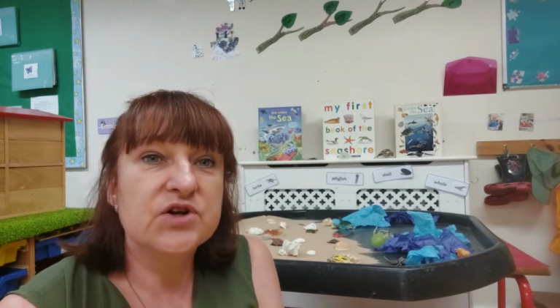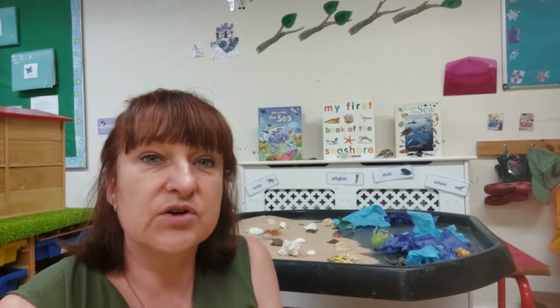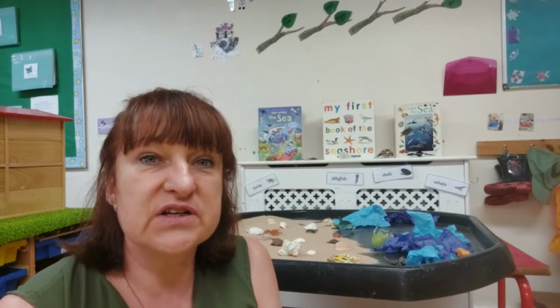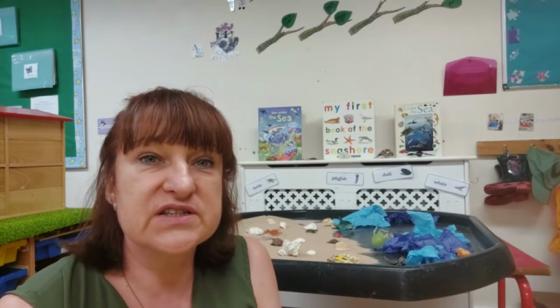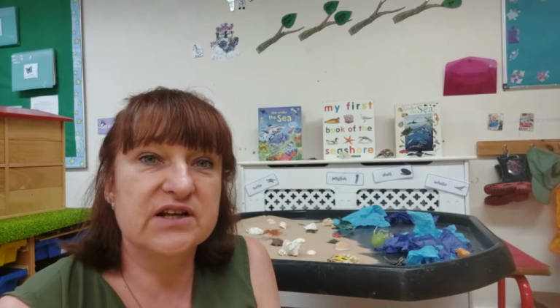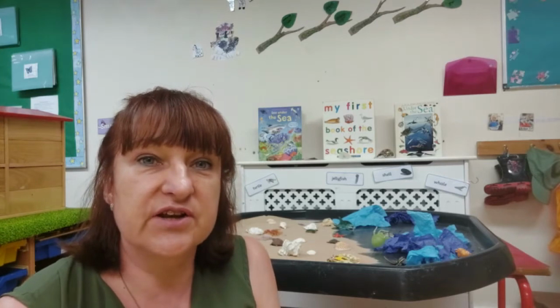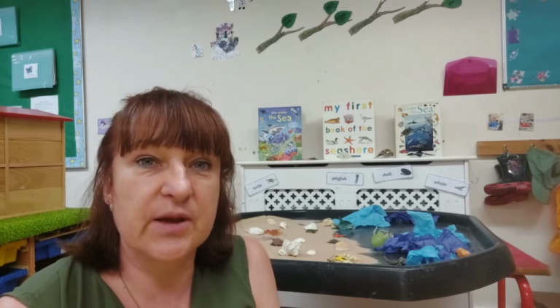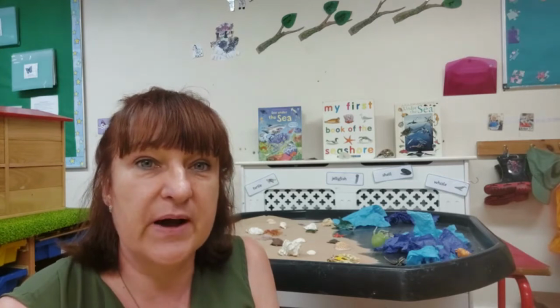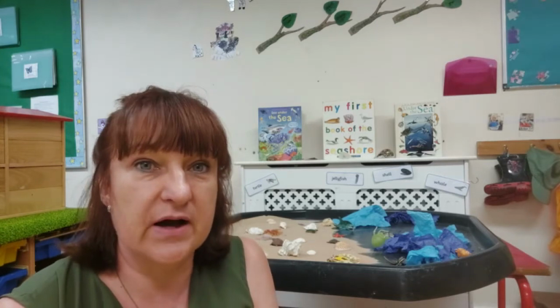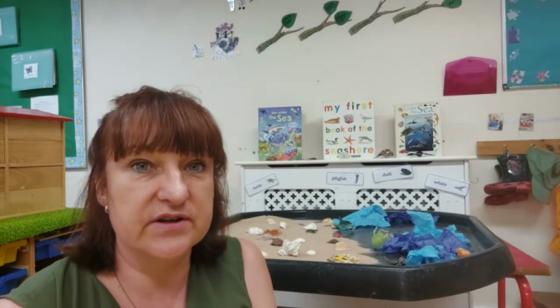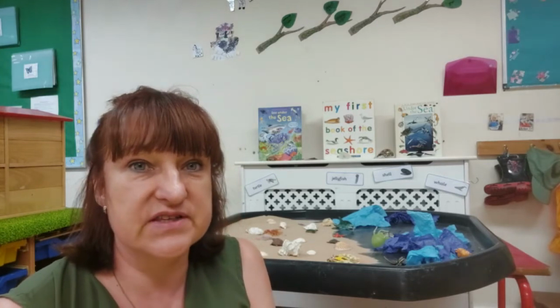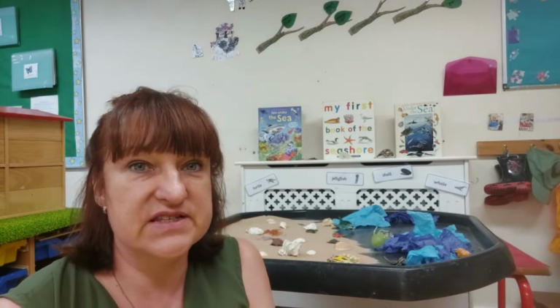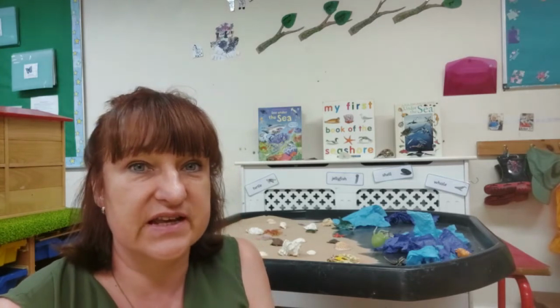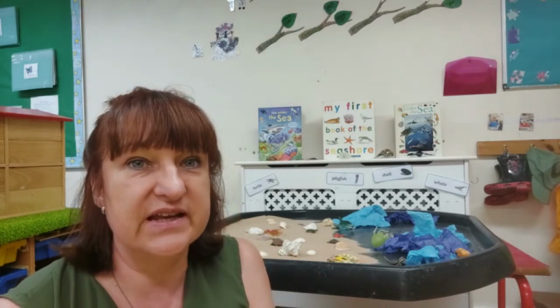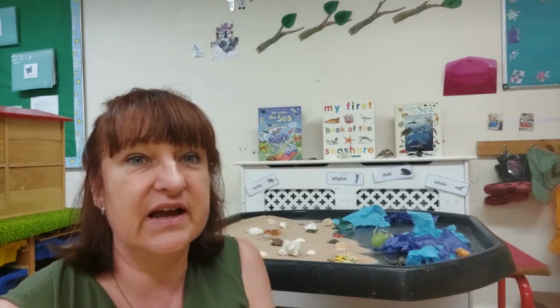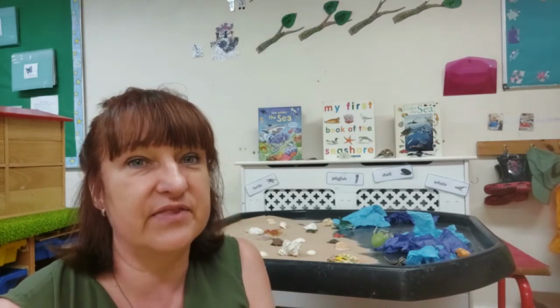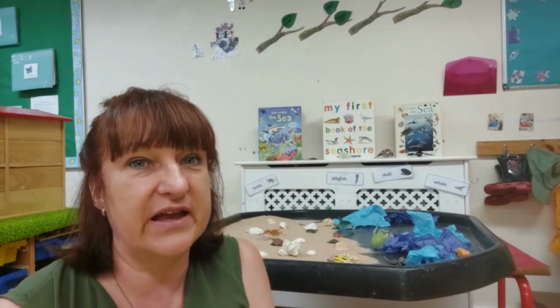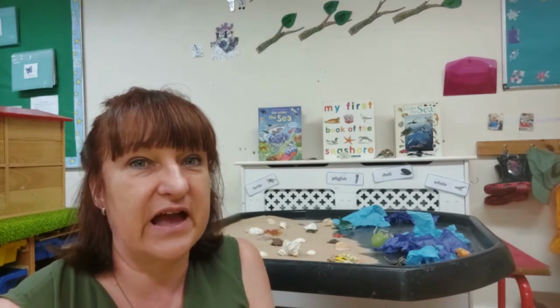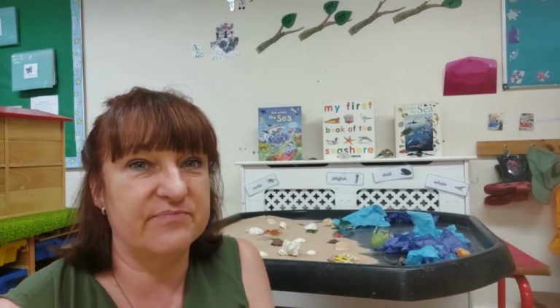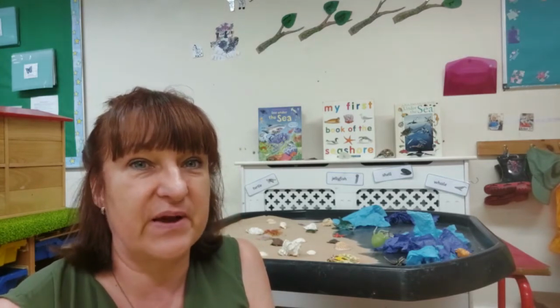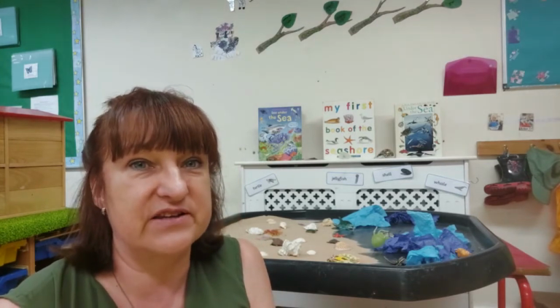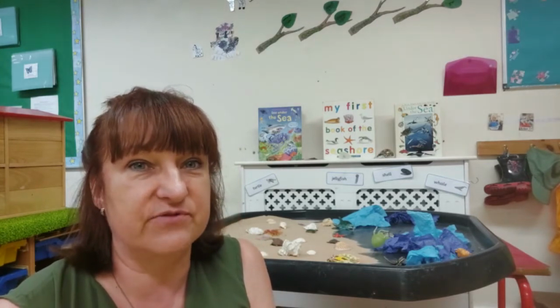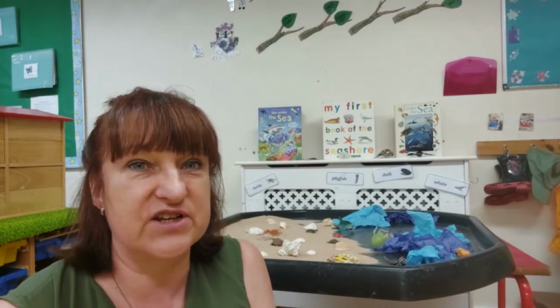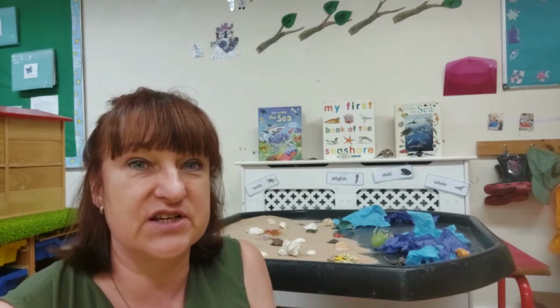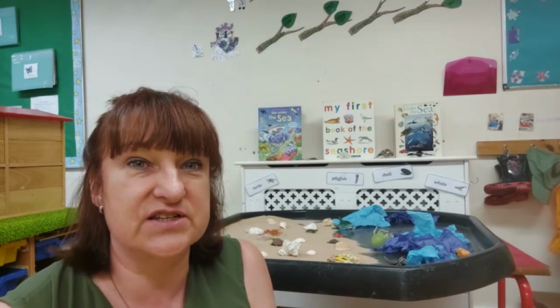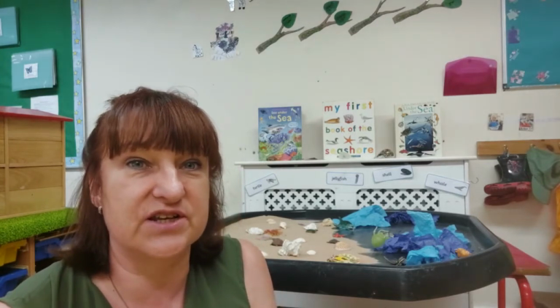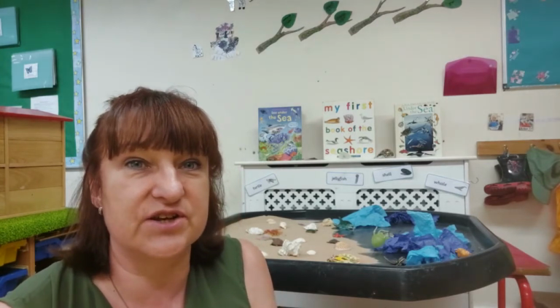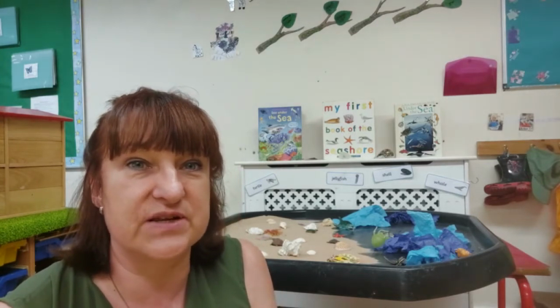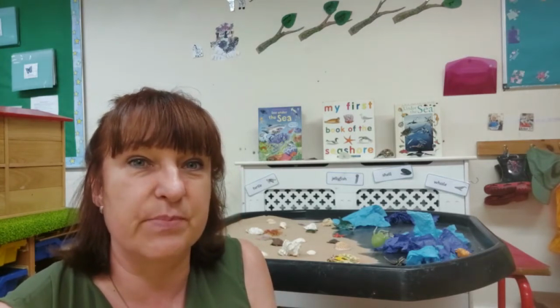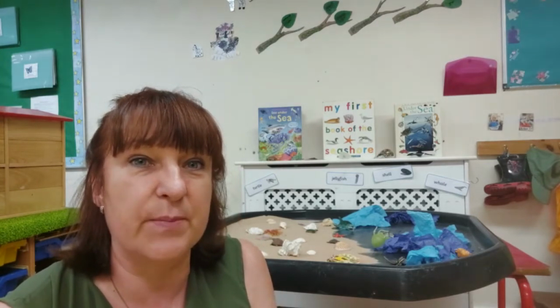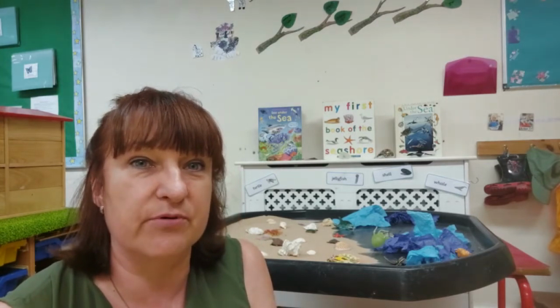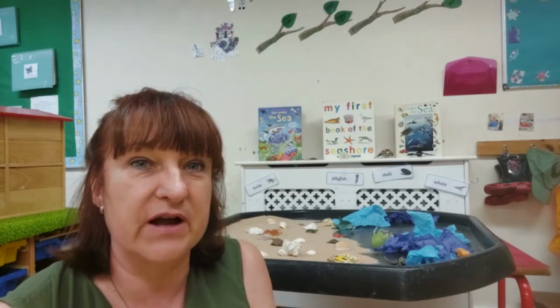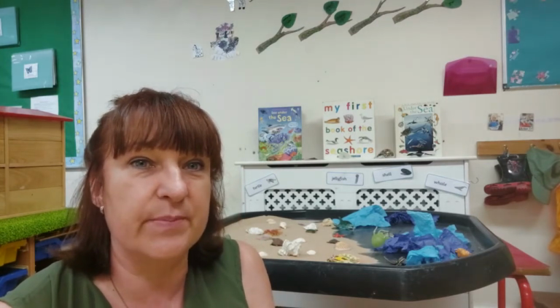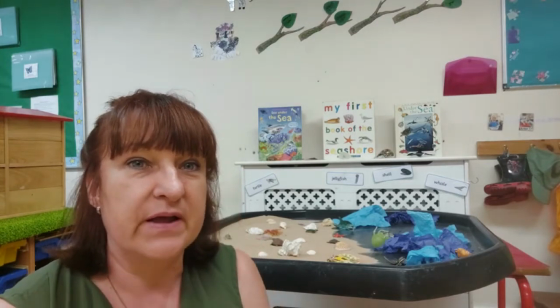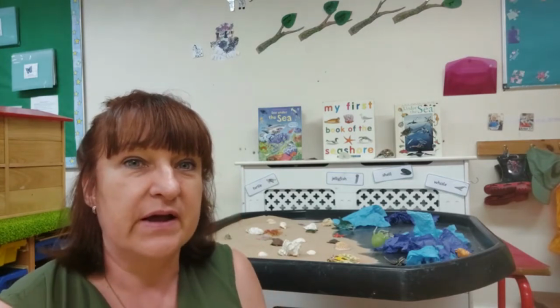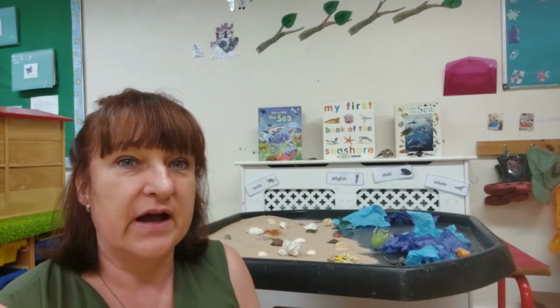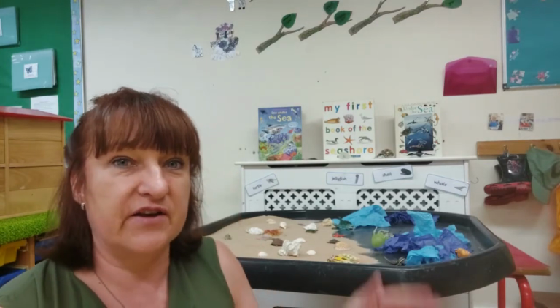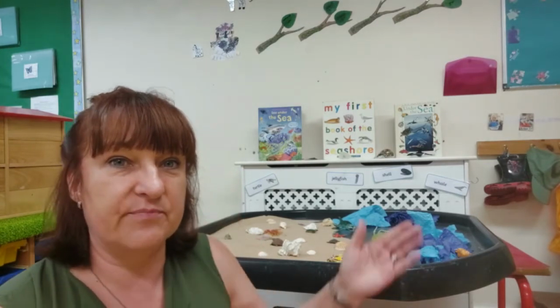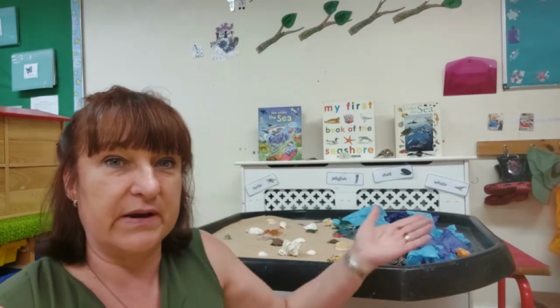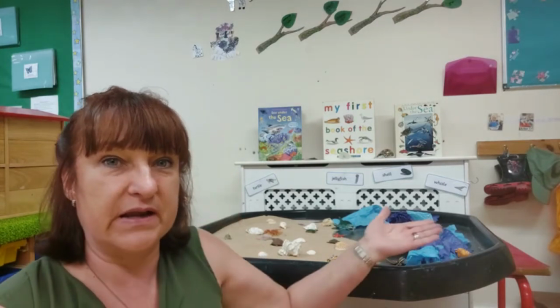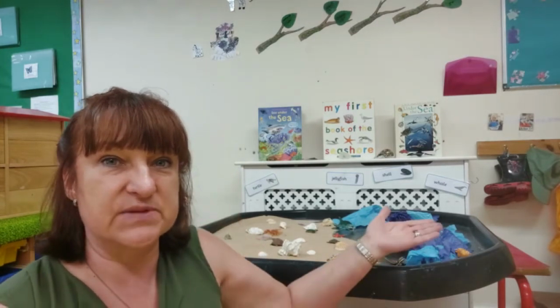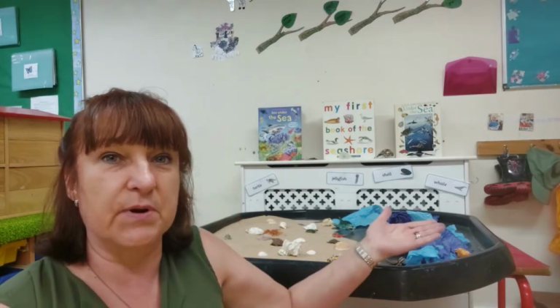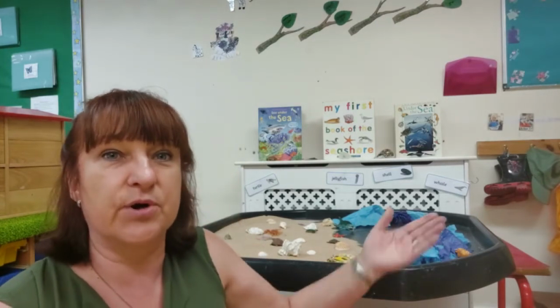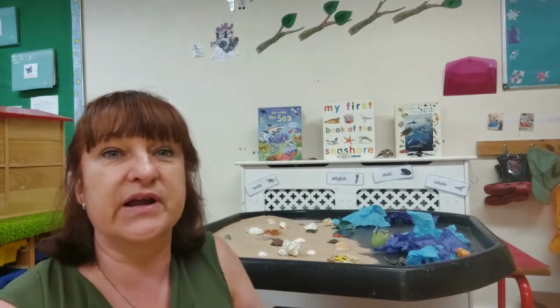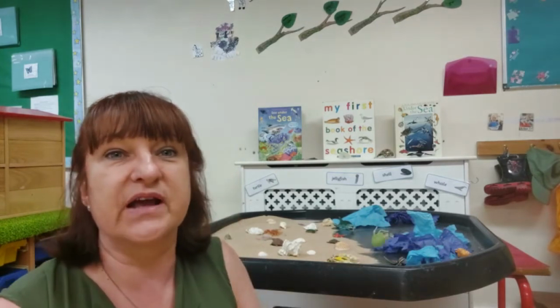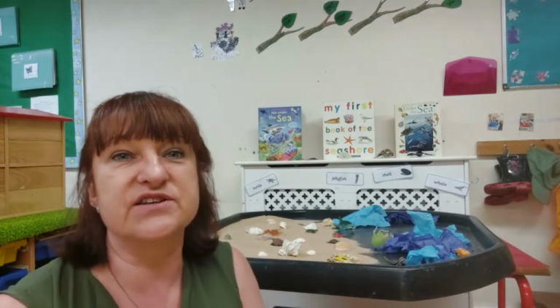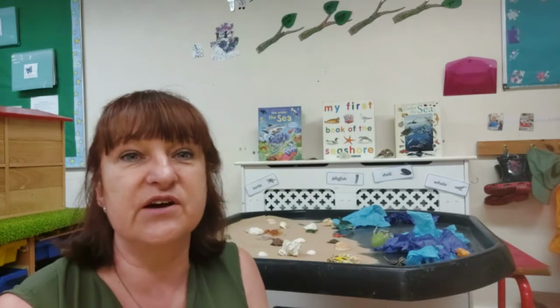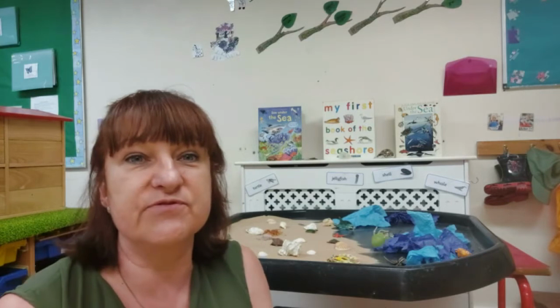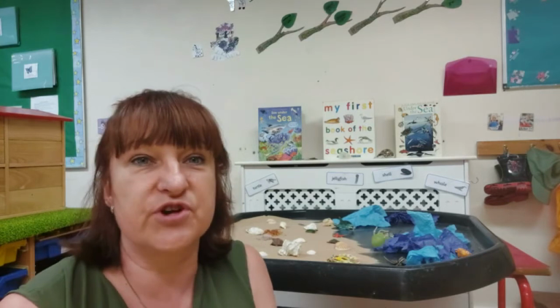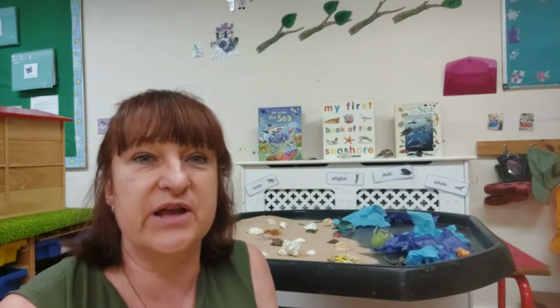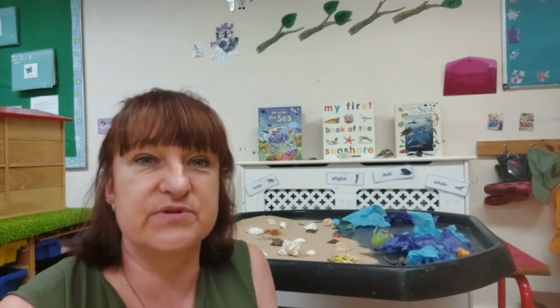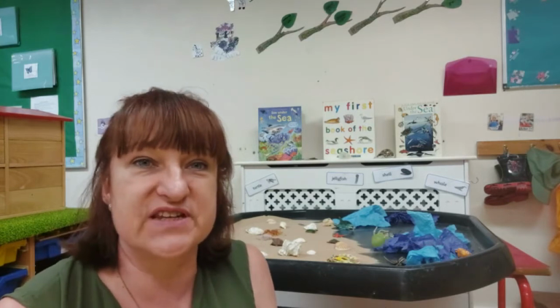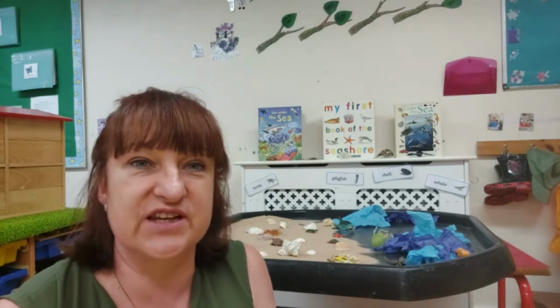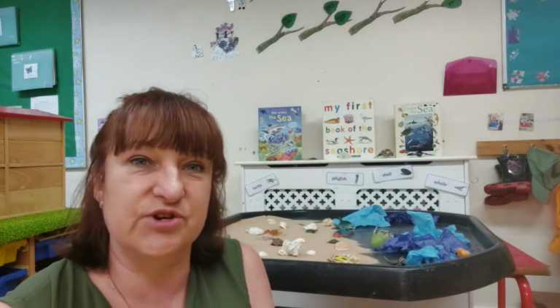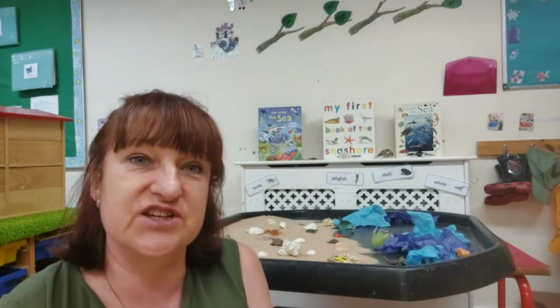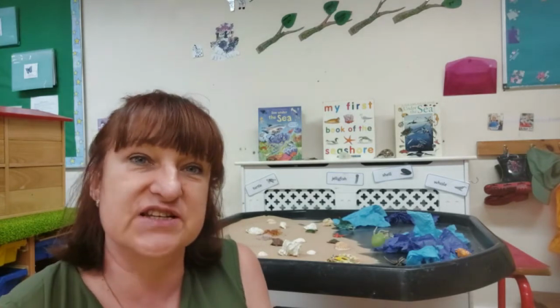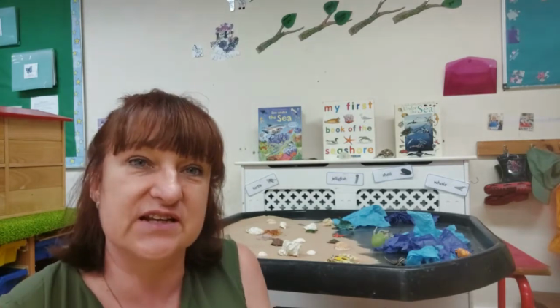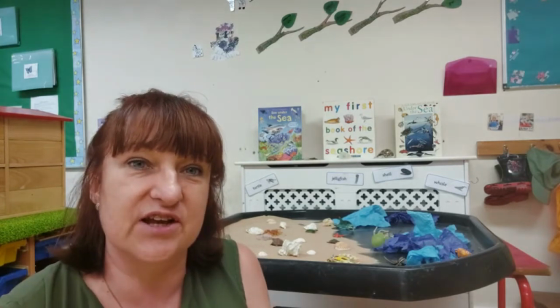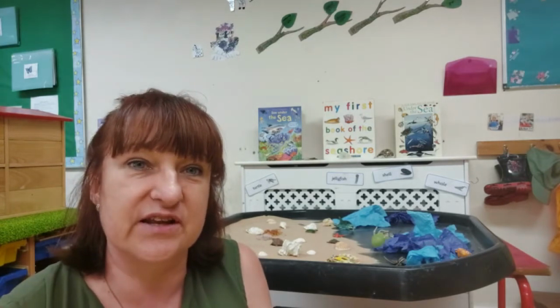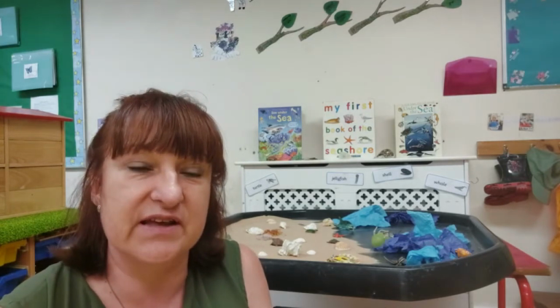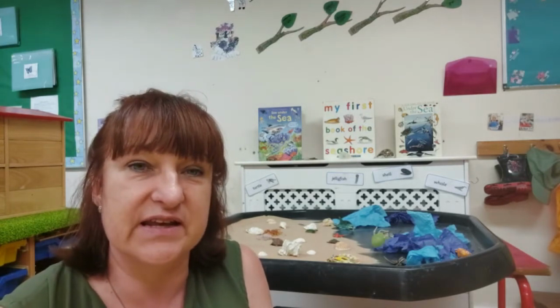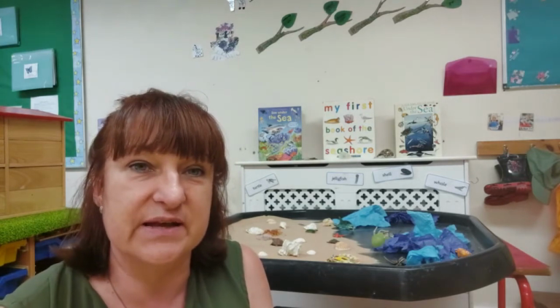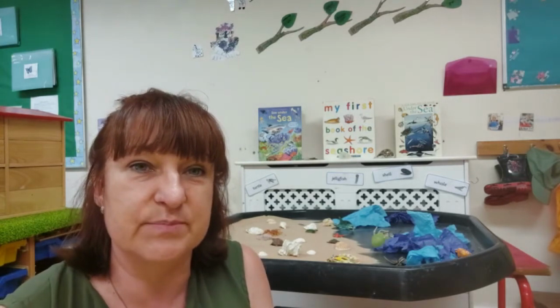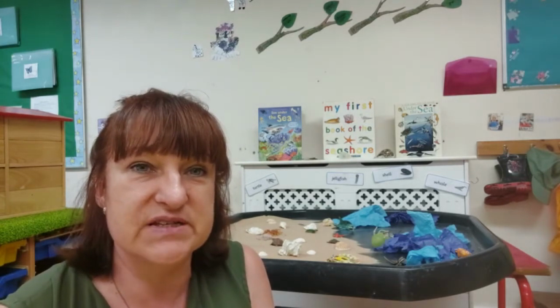Toddlers are learning about under the sea and they have painted fishes using bubble wrap and have been exploring a tough tray with sea creatures and learning their names.